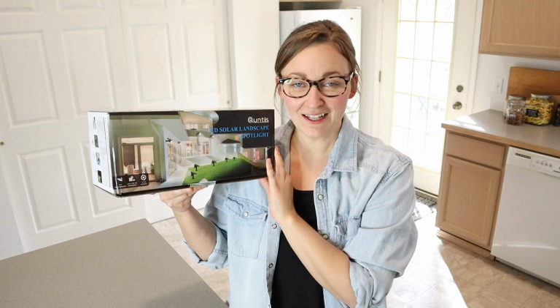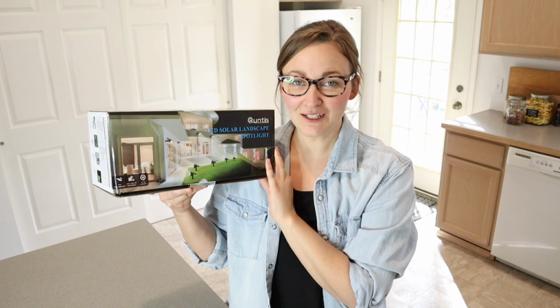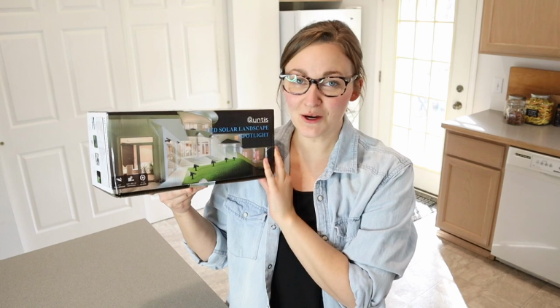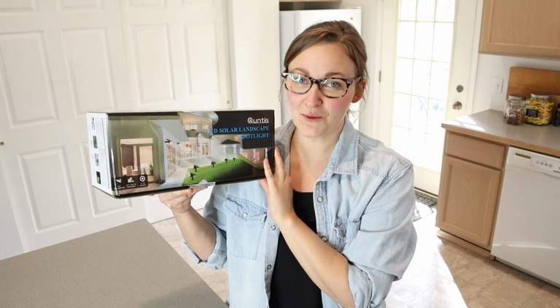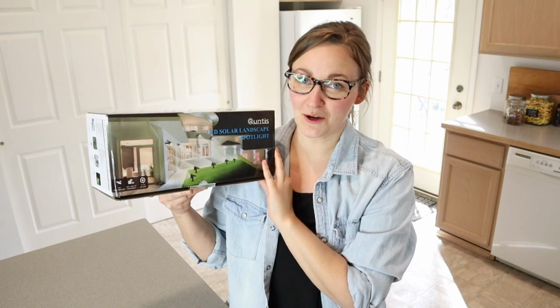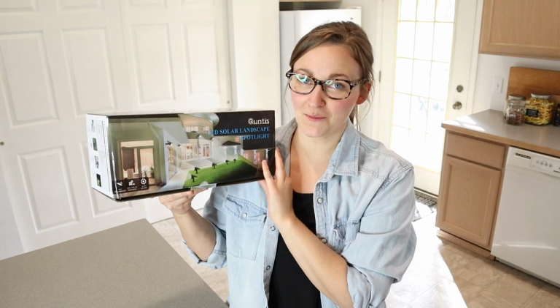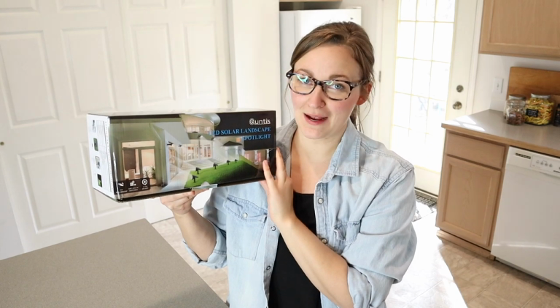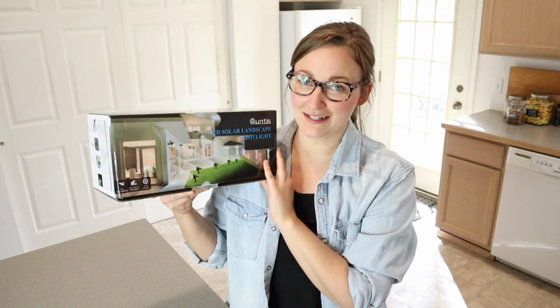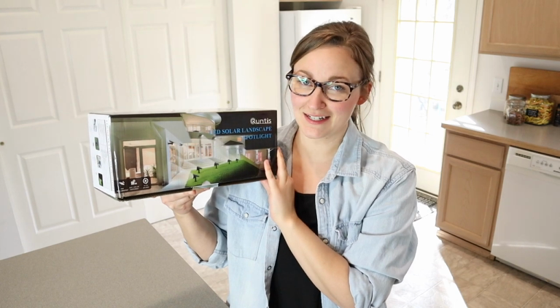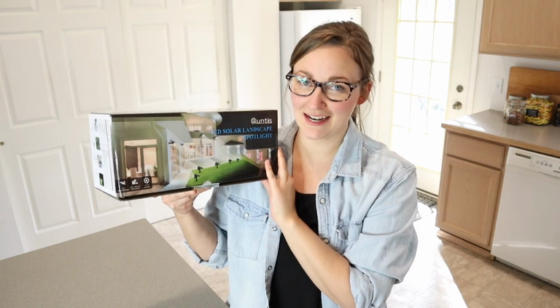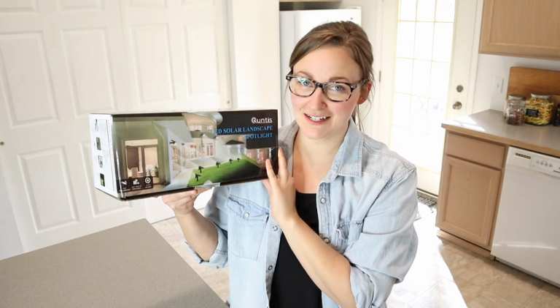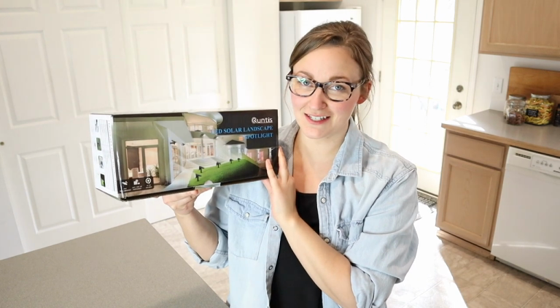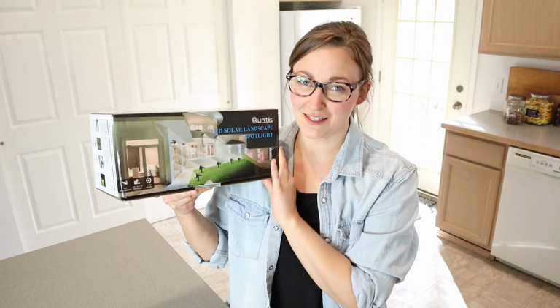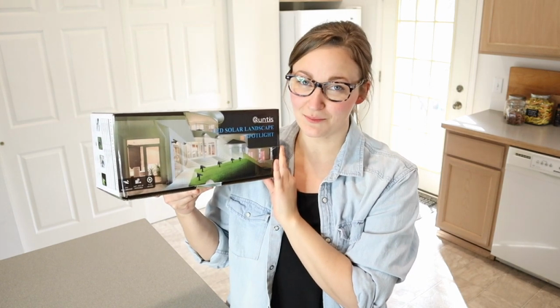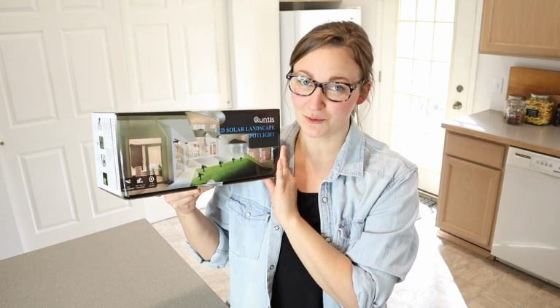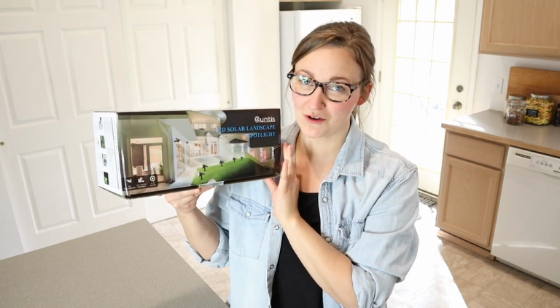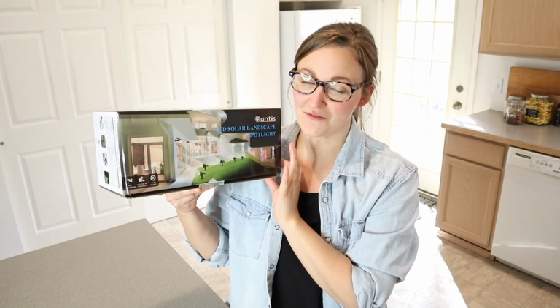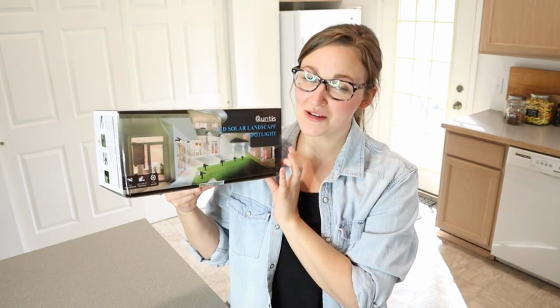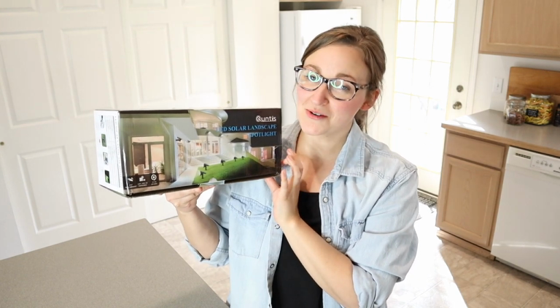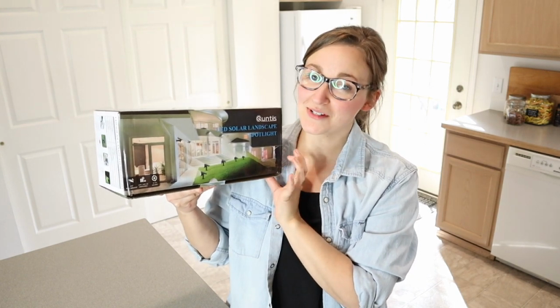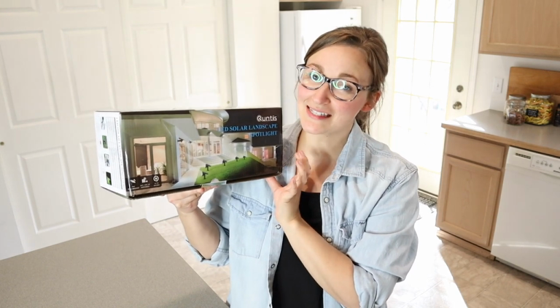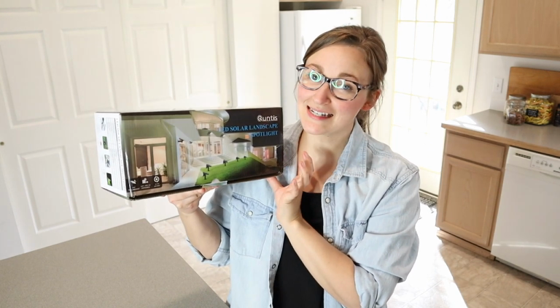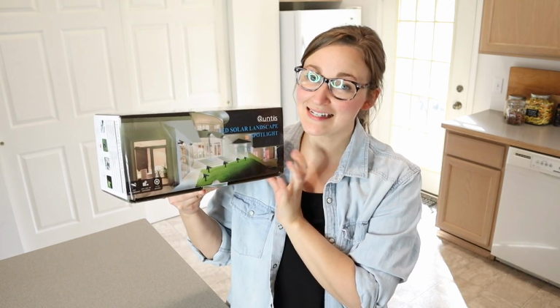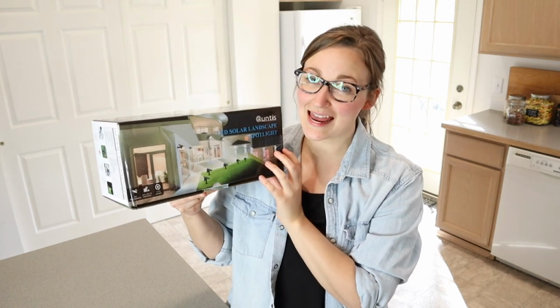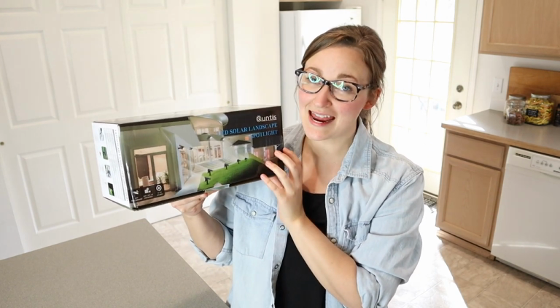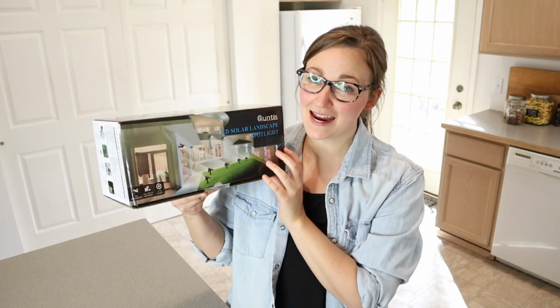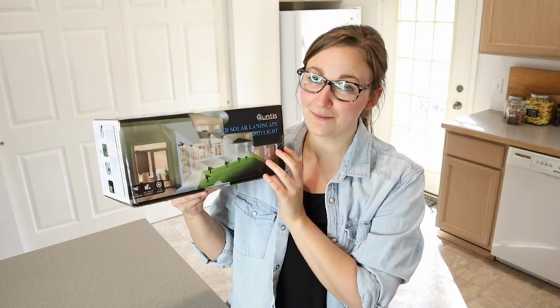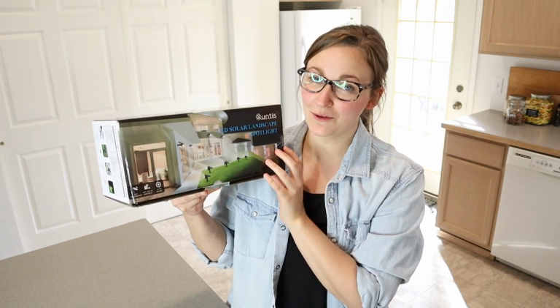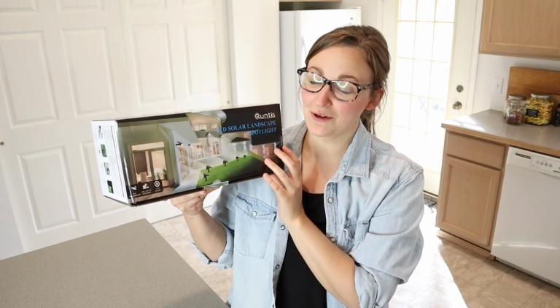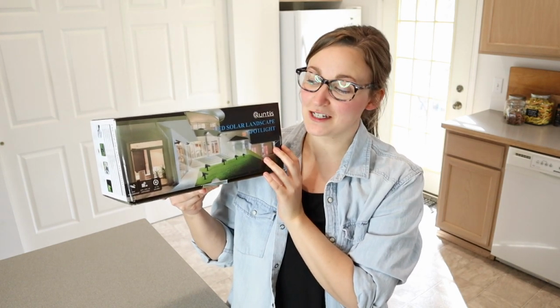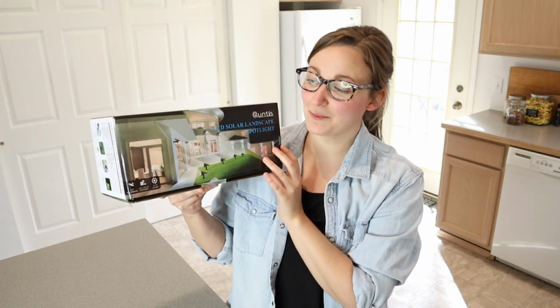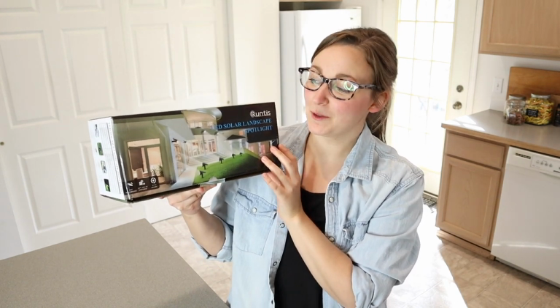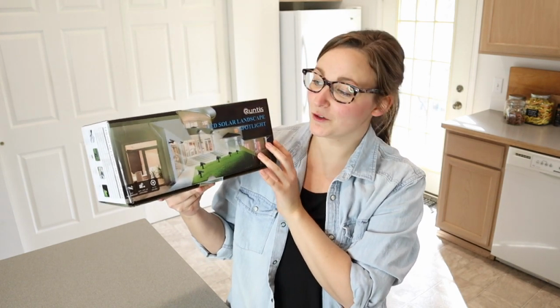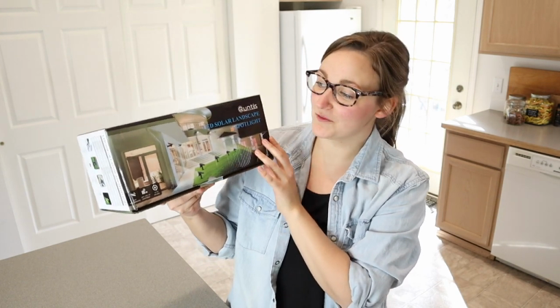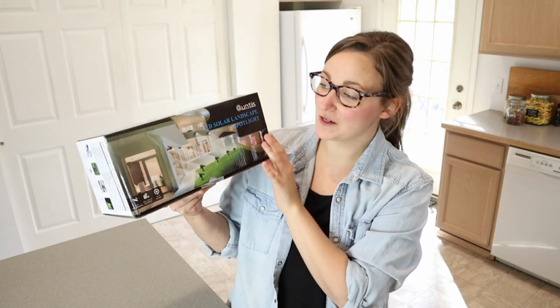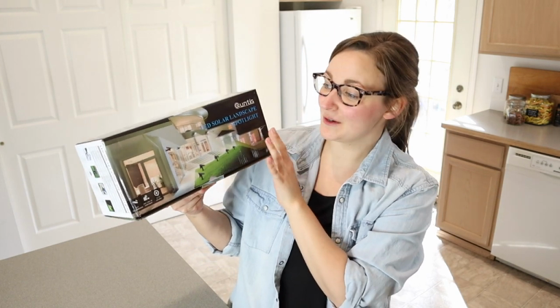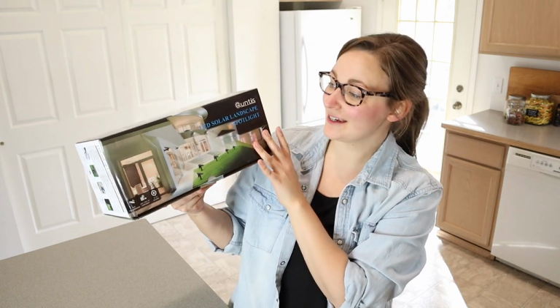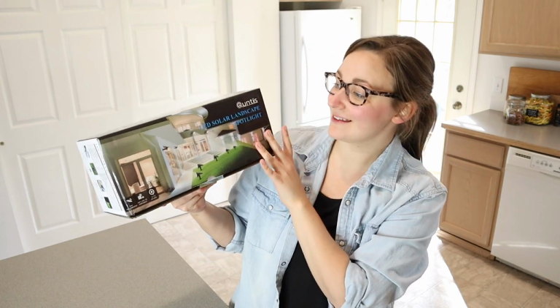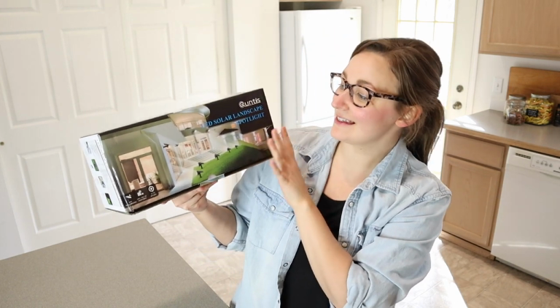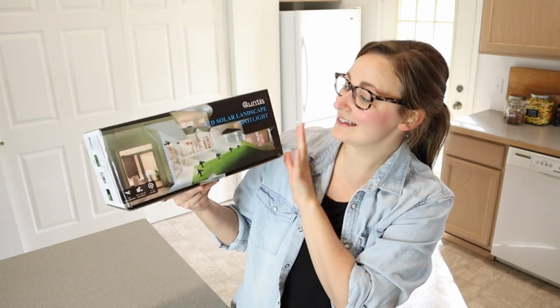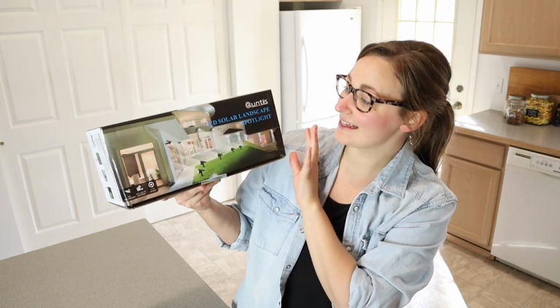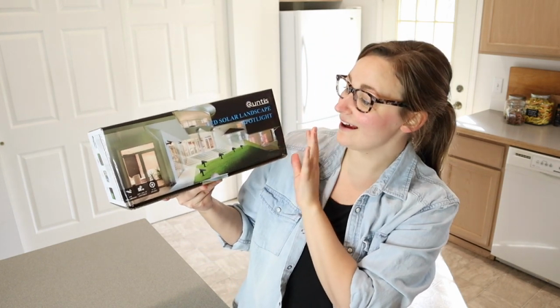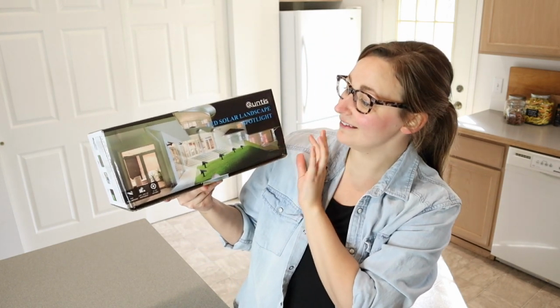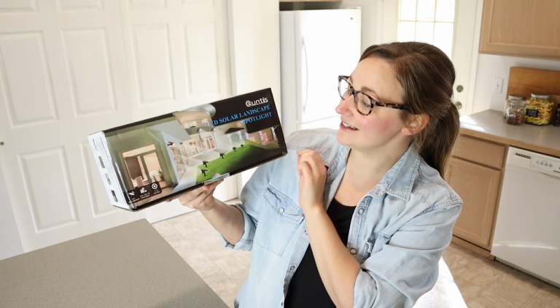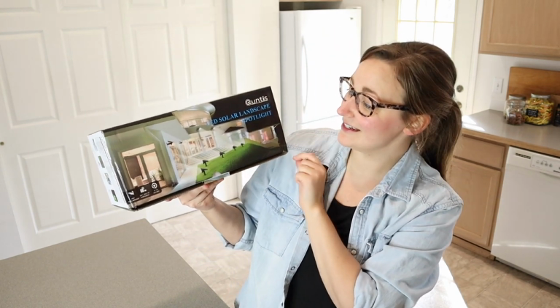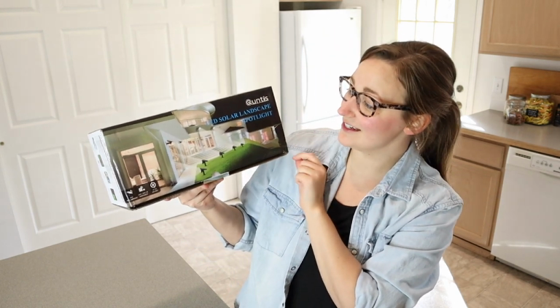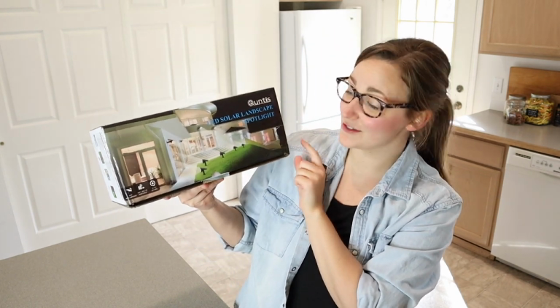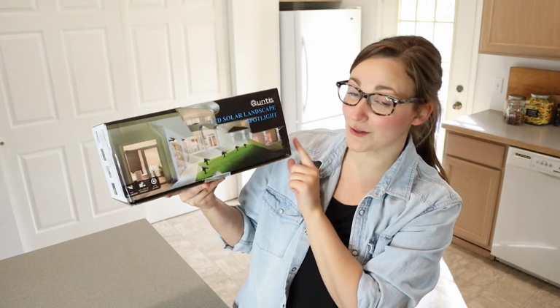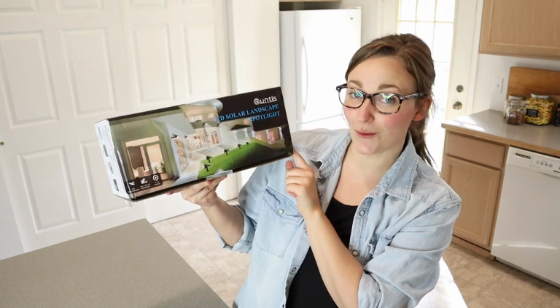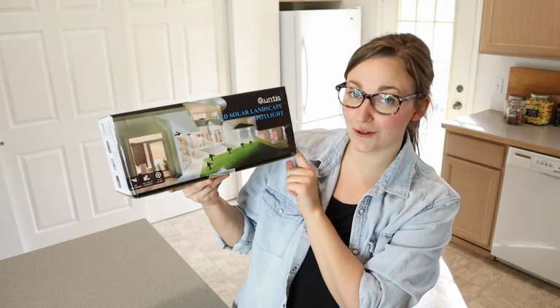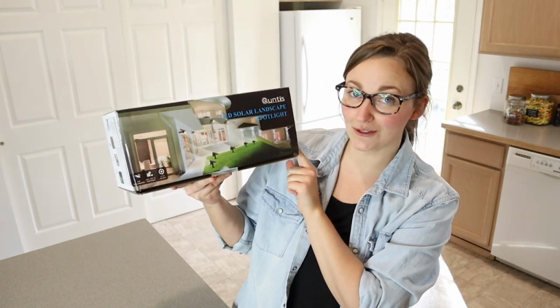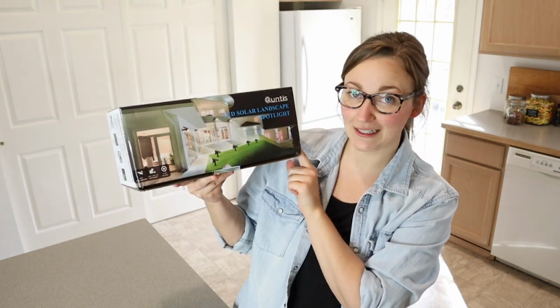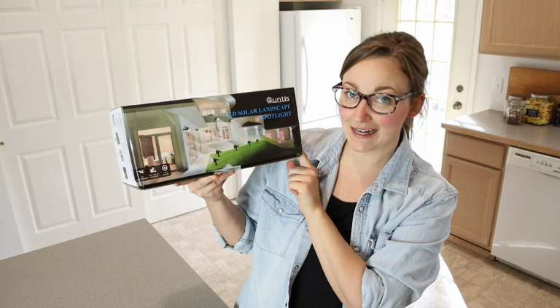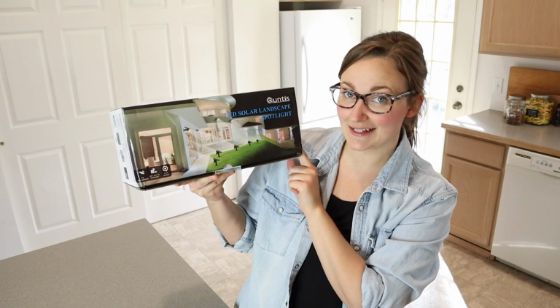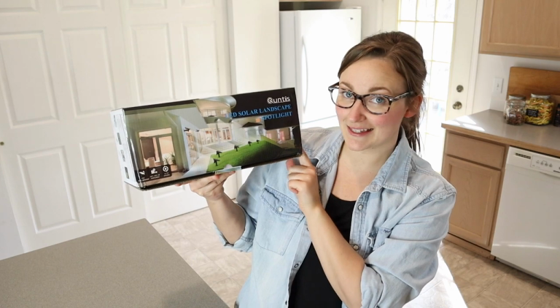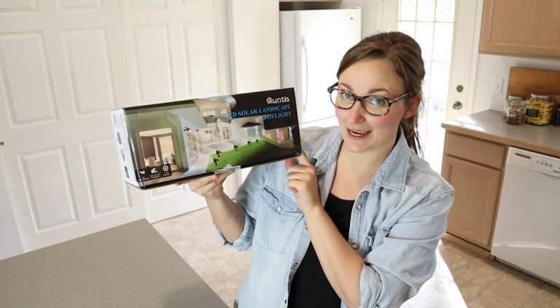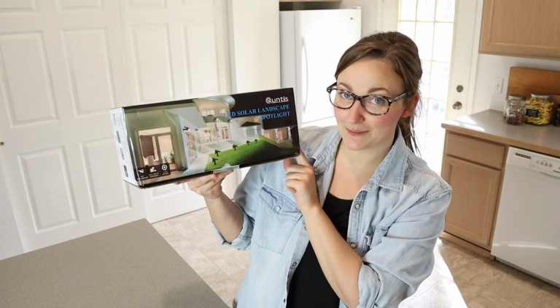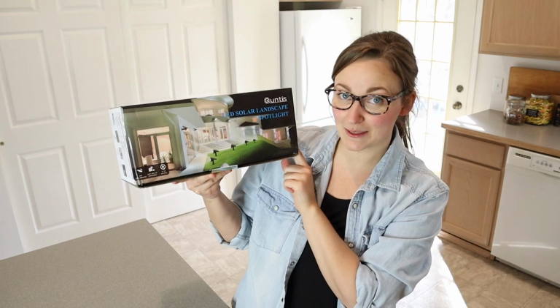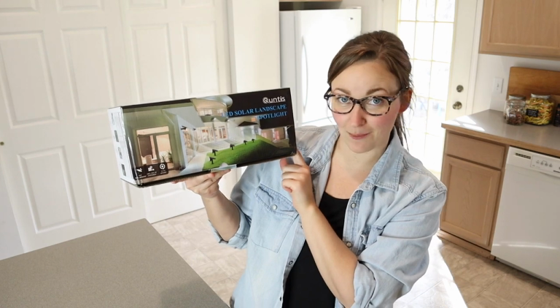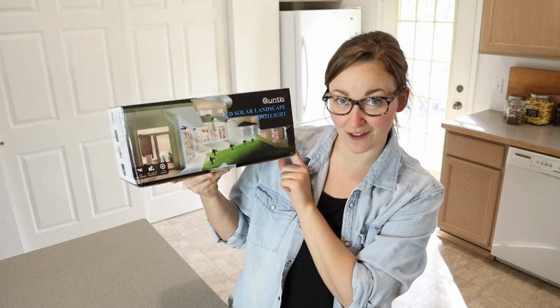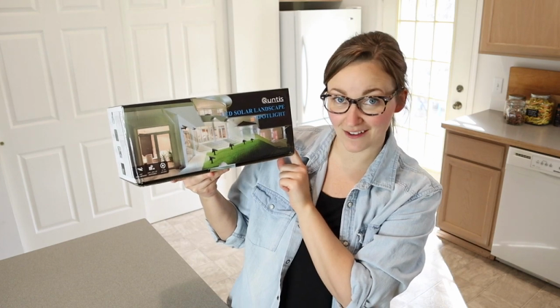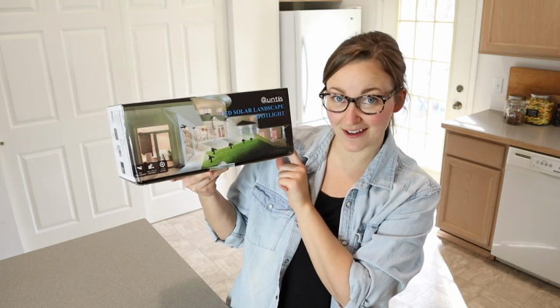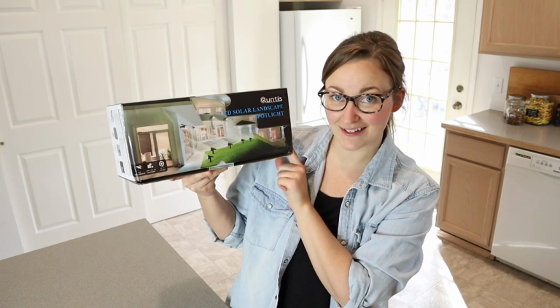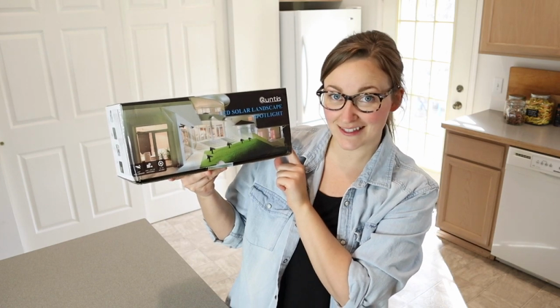Hello, welcome back to KG Simple Reviews. Today I'm going to be reviewing these LED solar landscape spotlights.